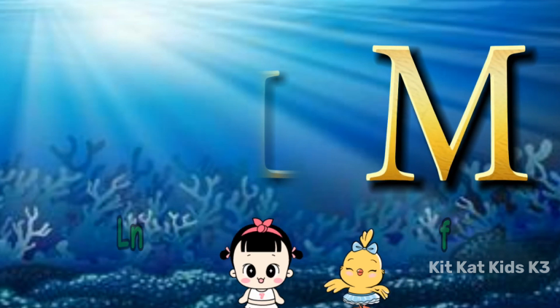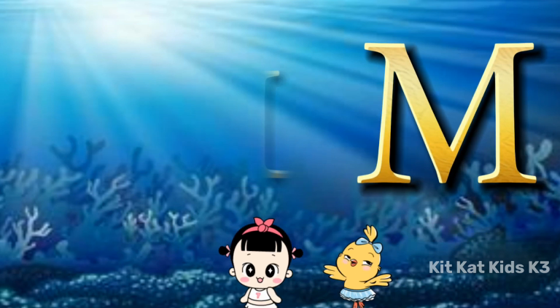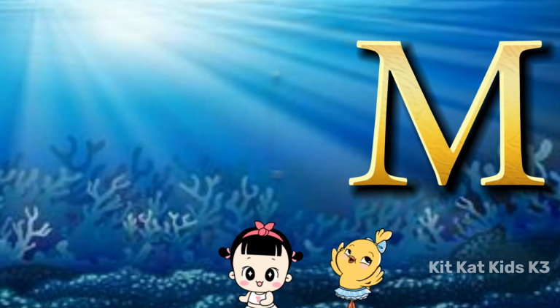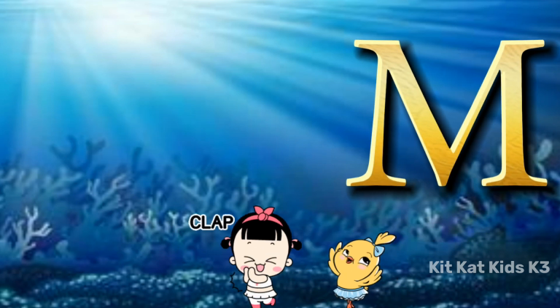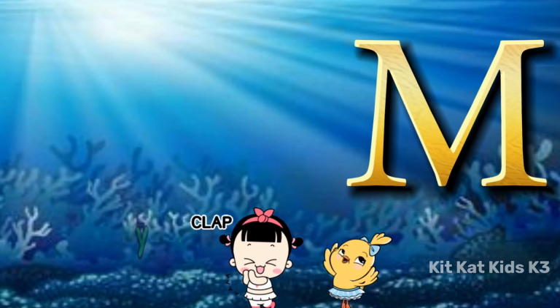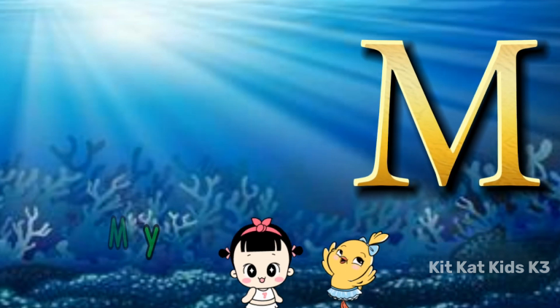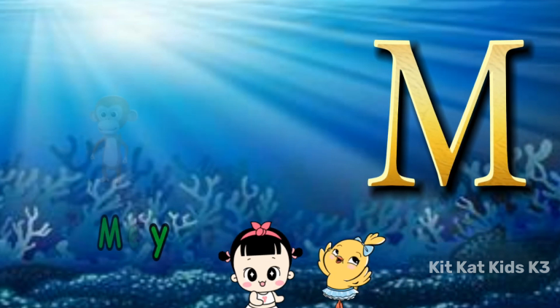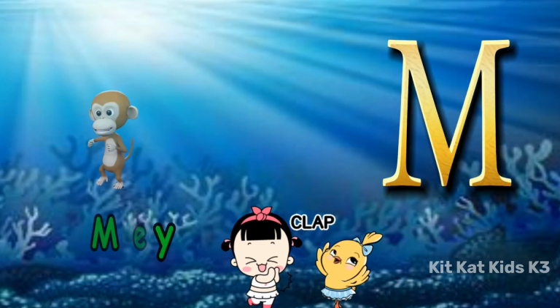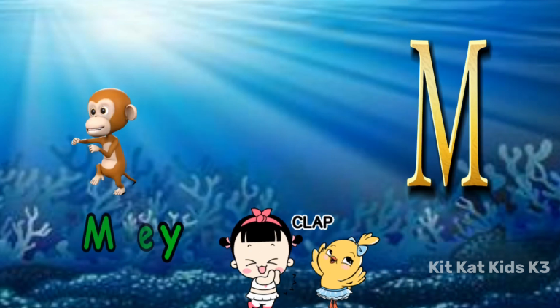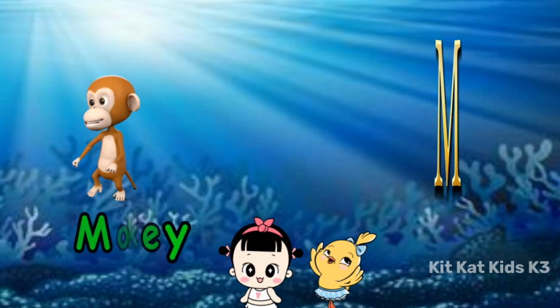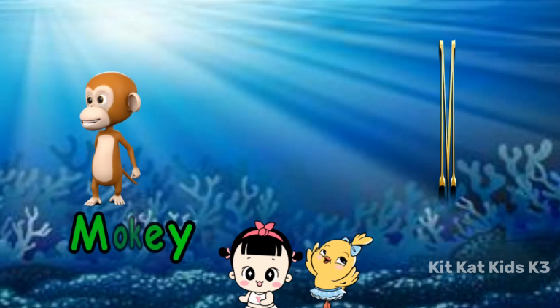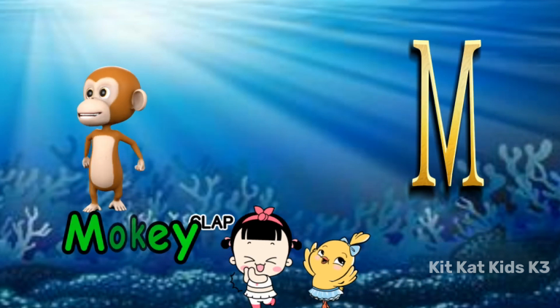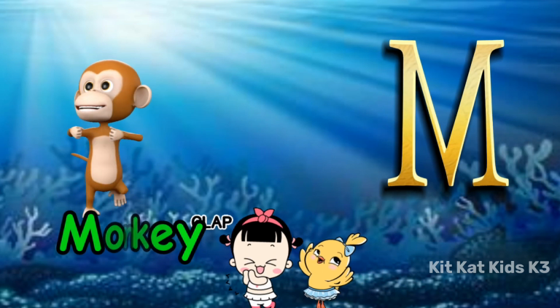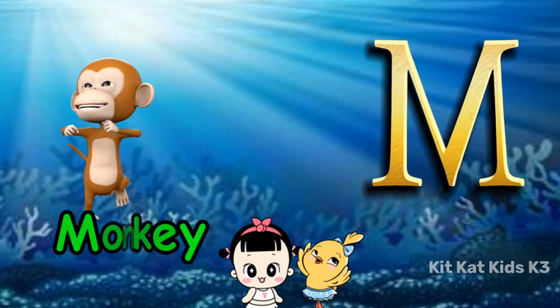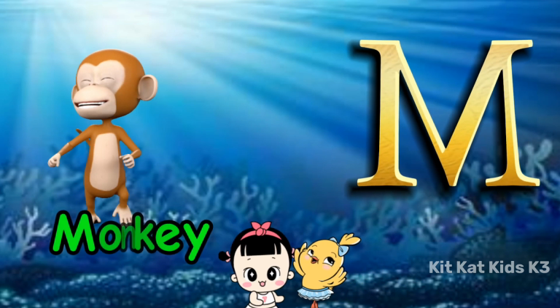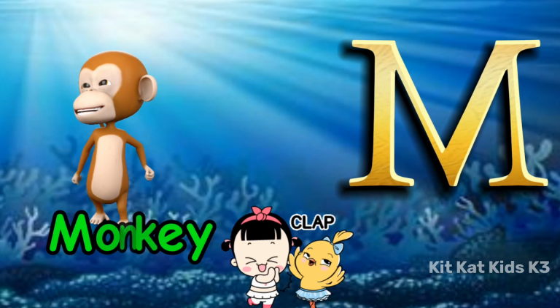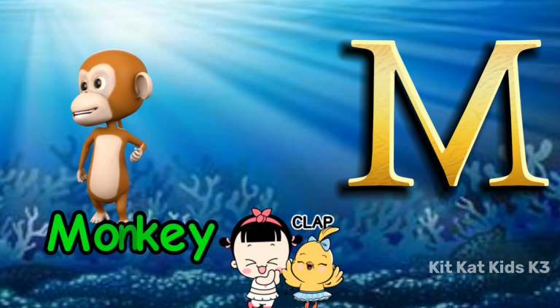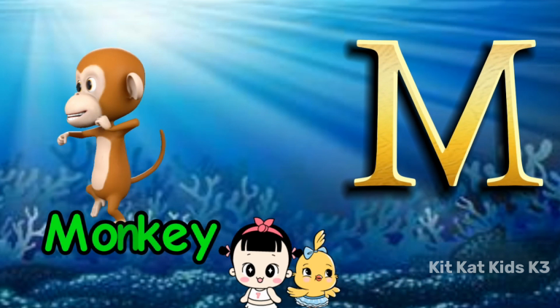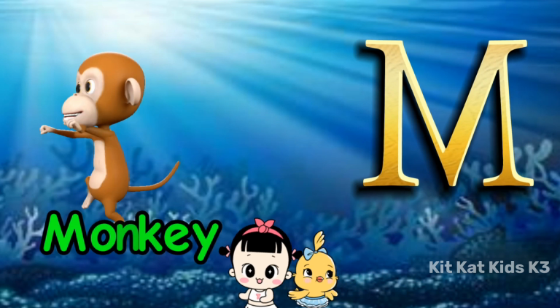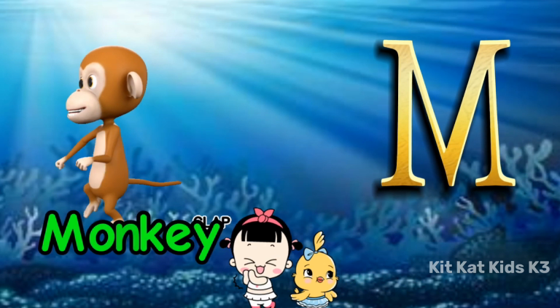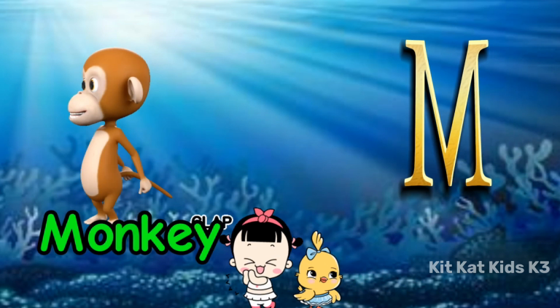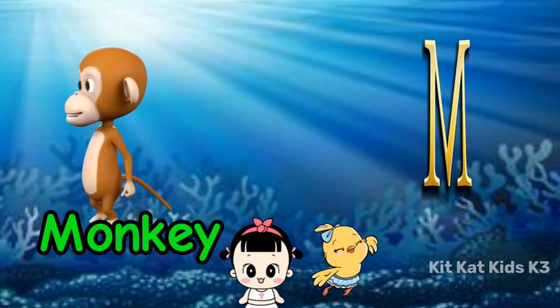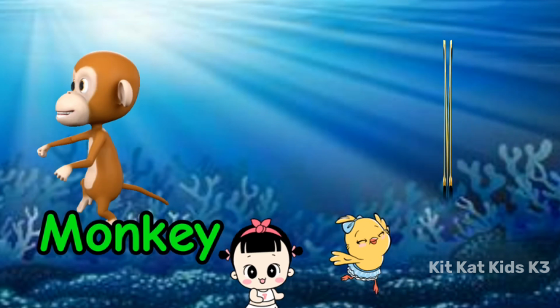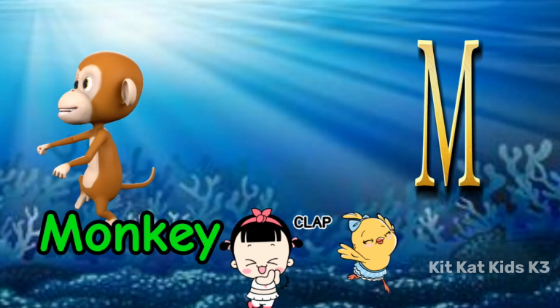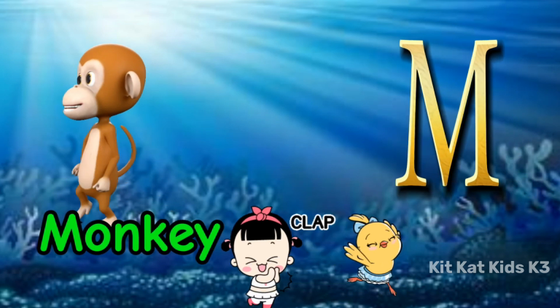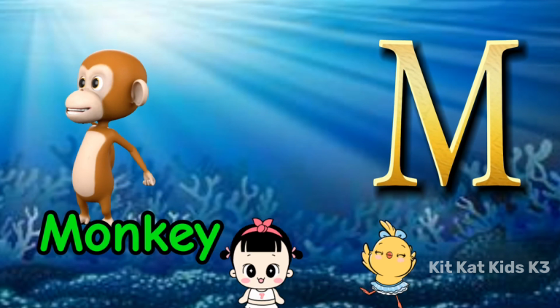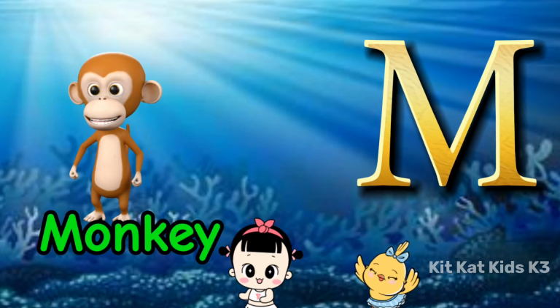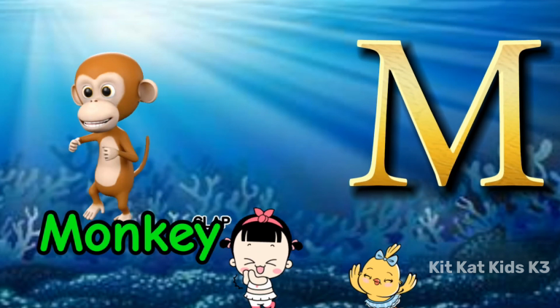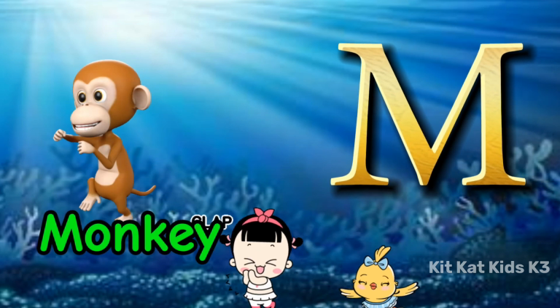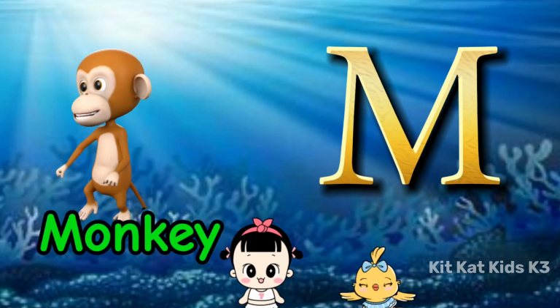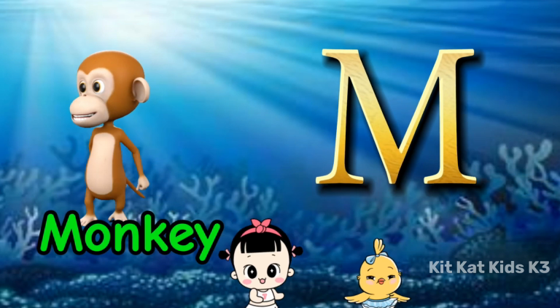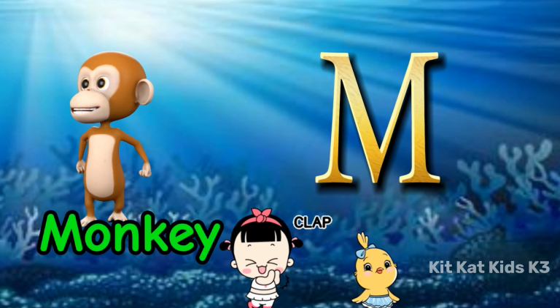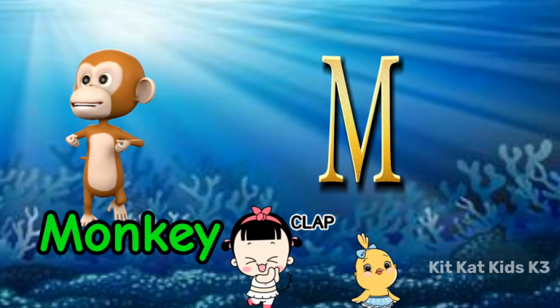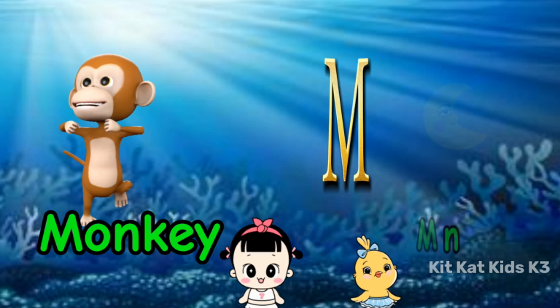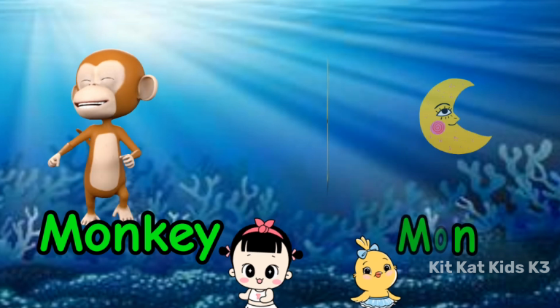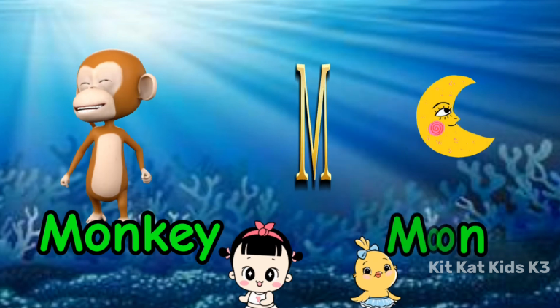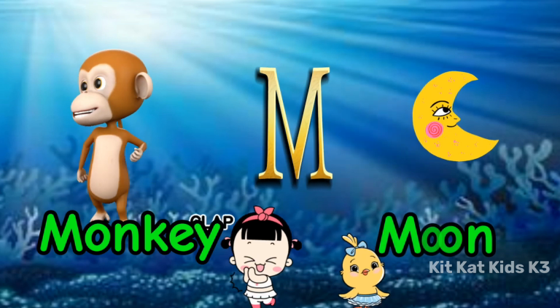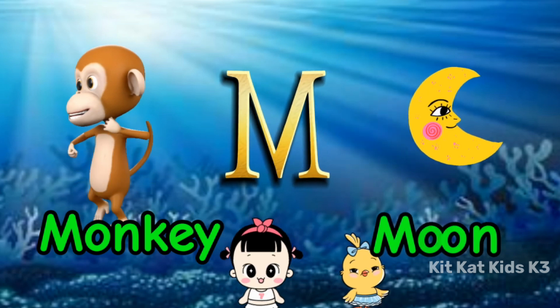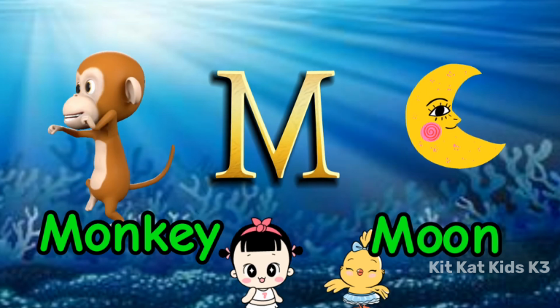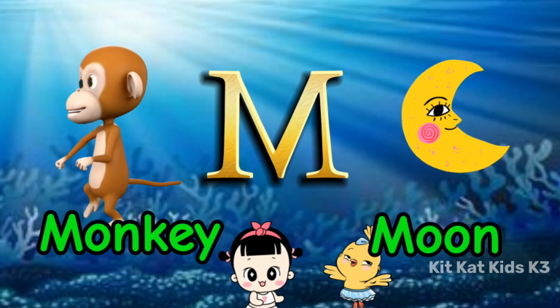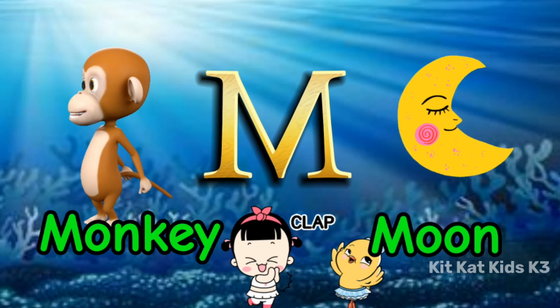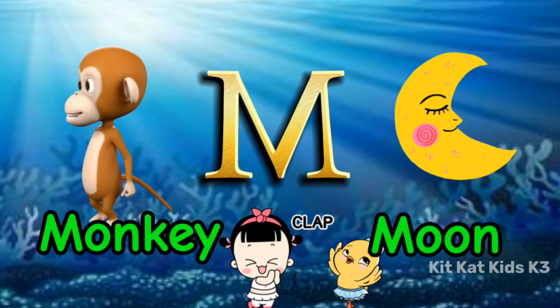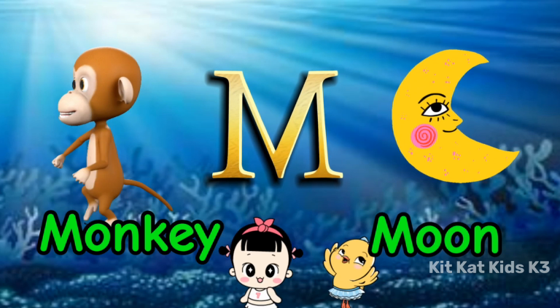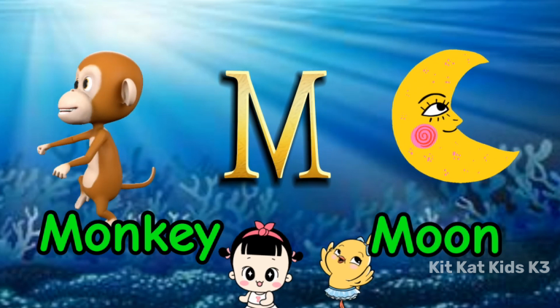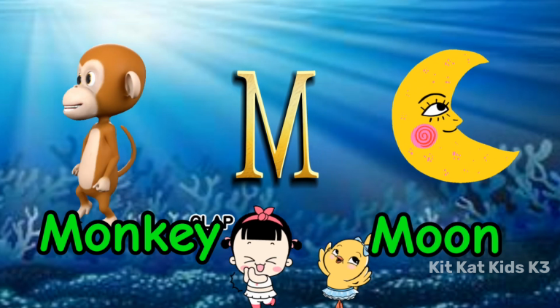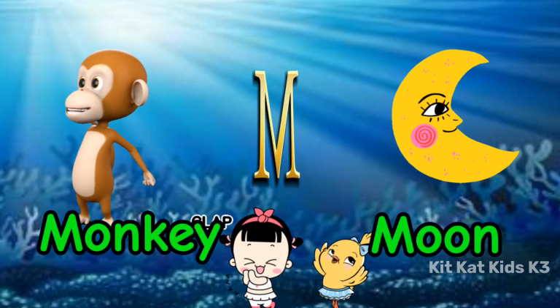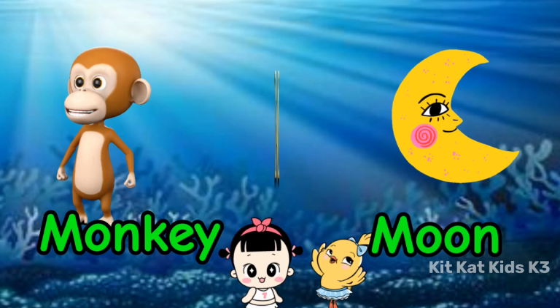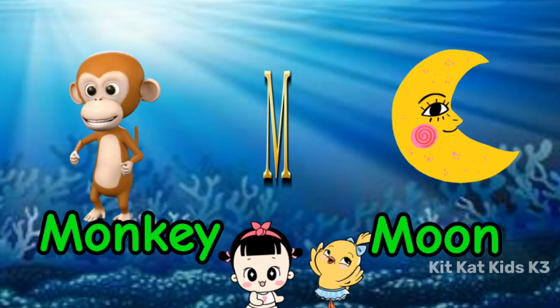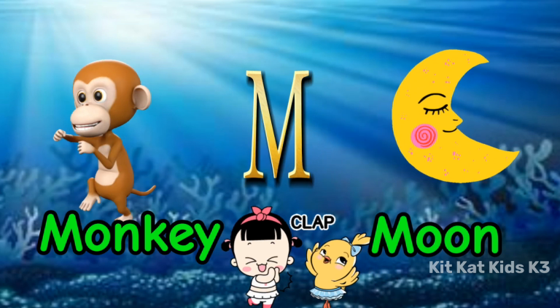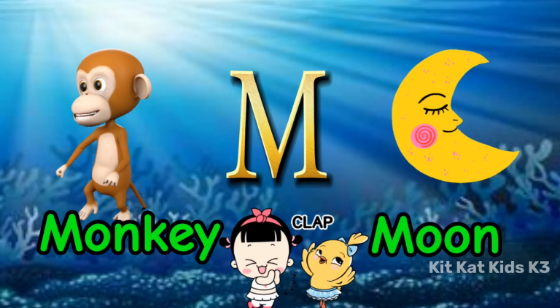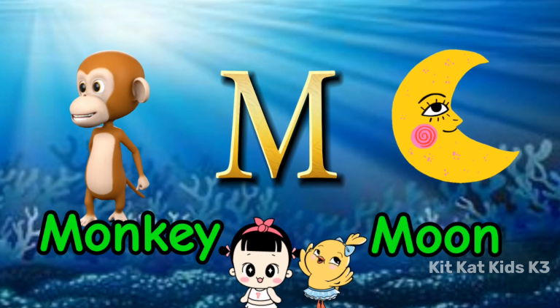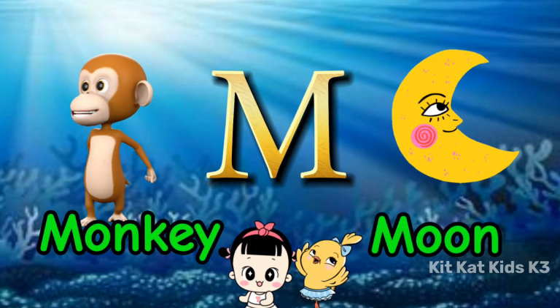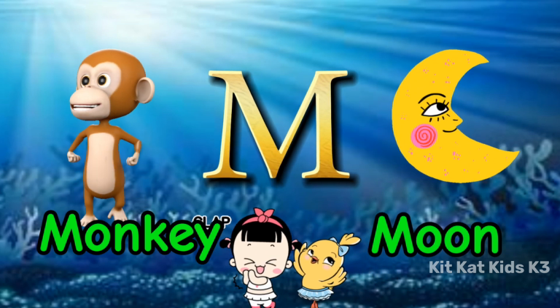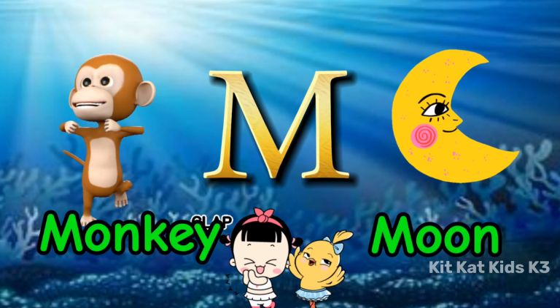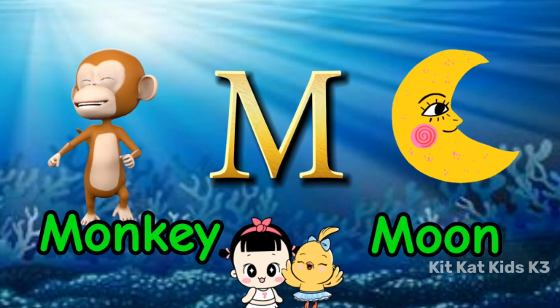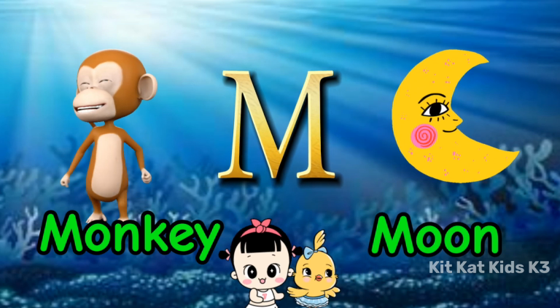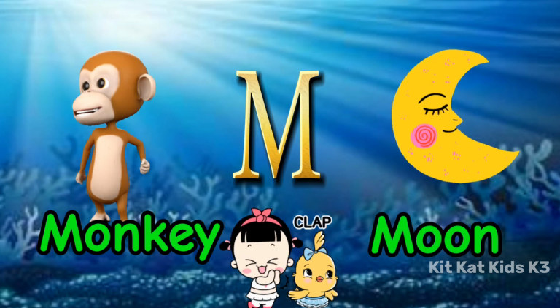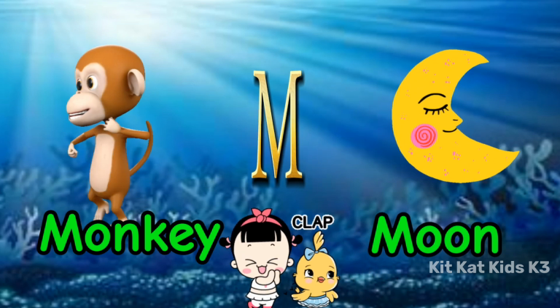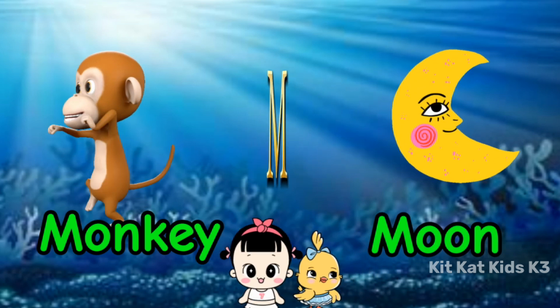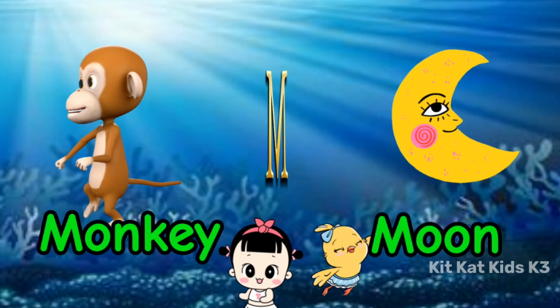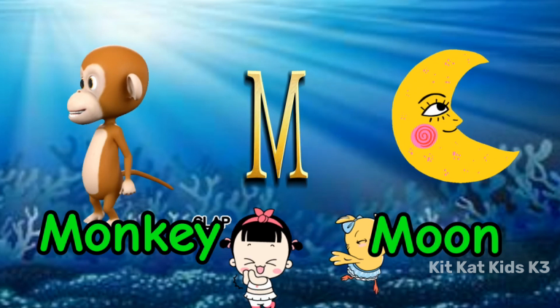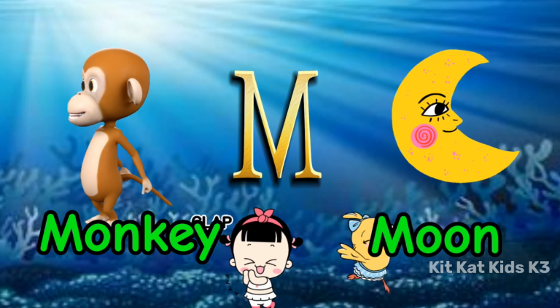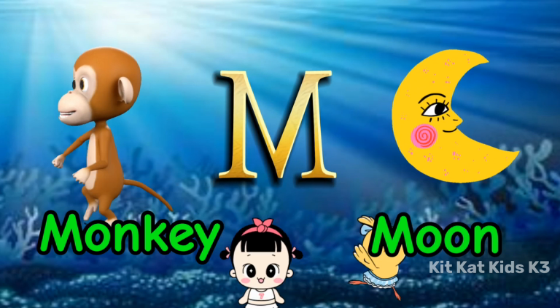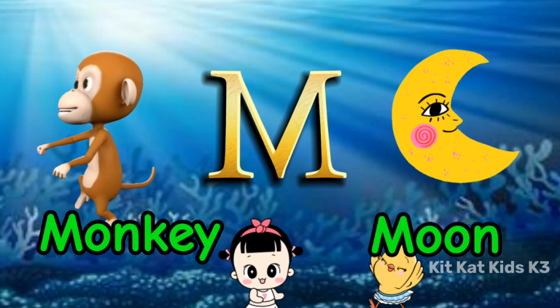M is for monkey, swinging in the tree. M is for moon, shining brightly for me.